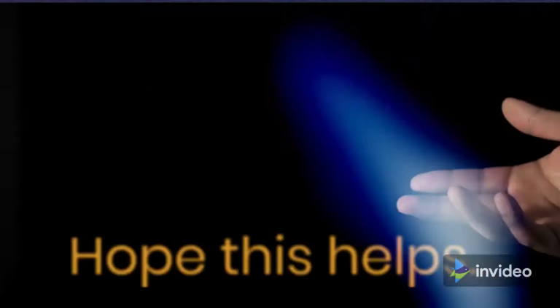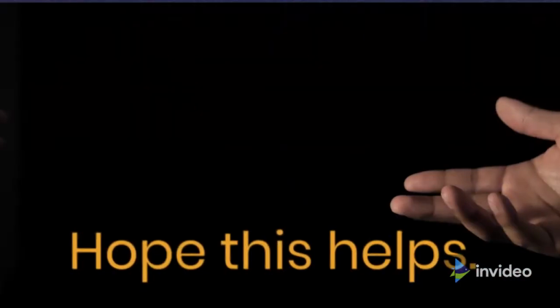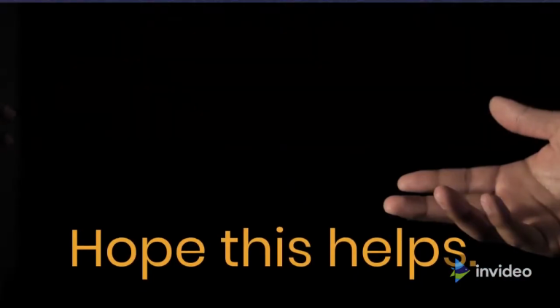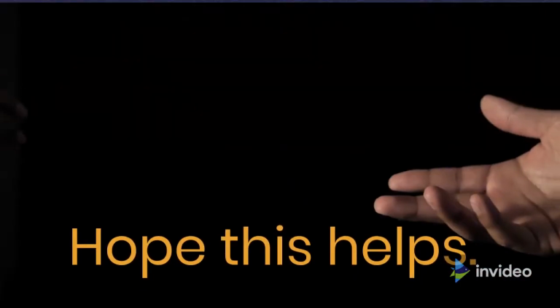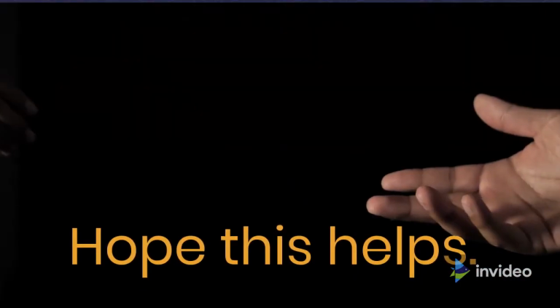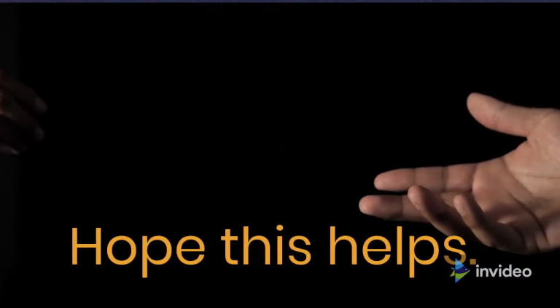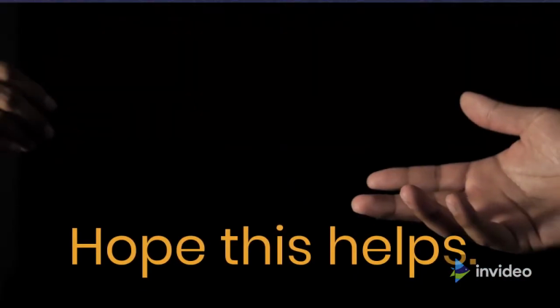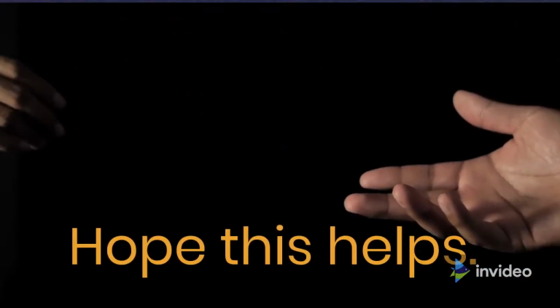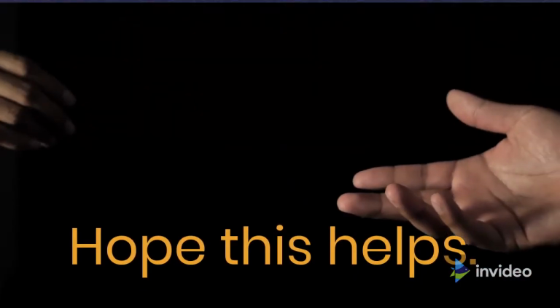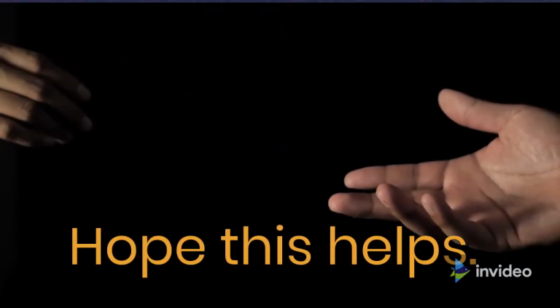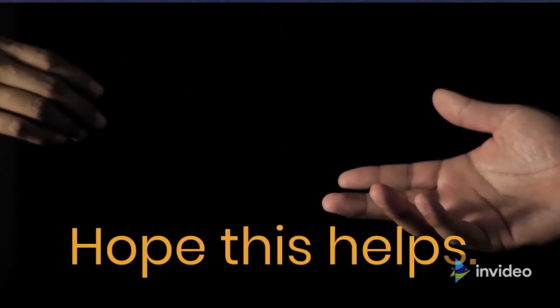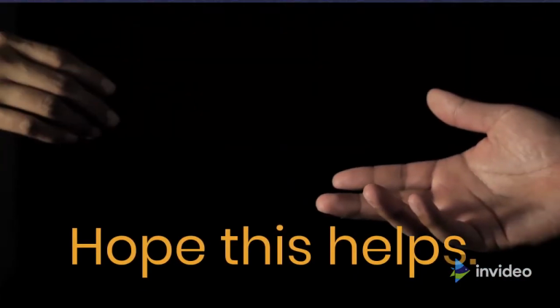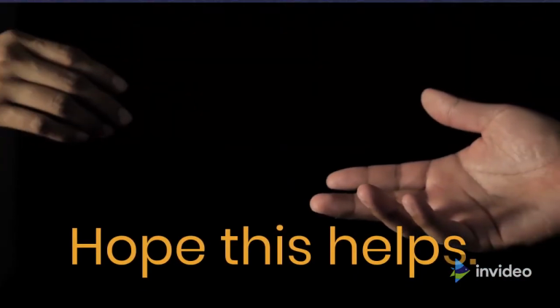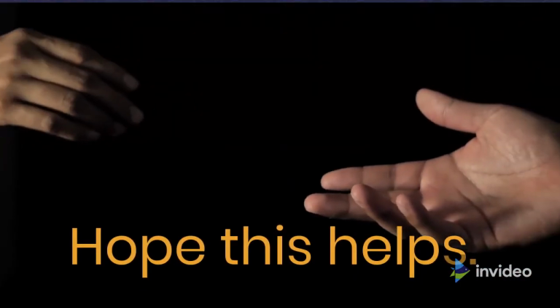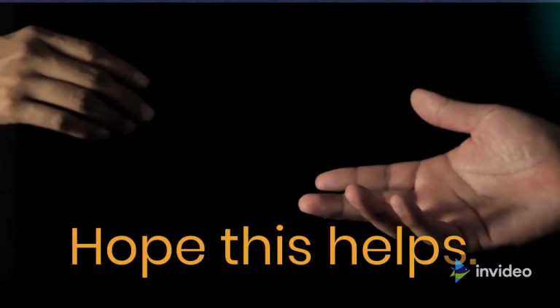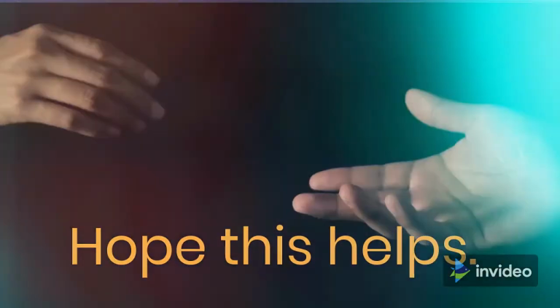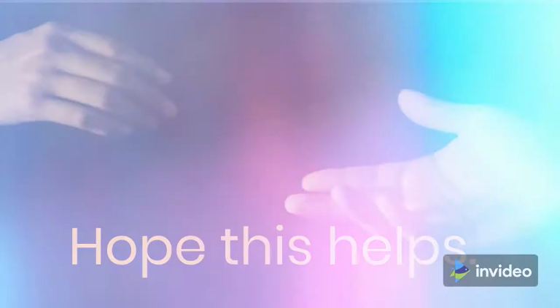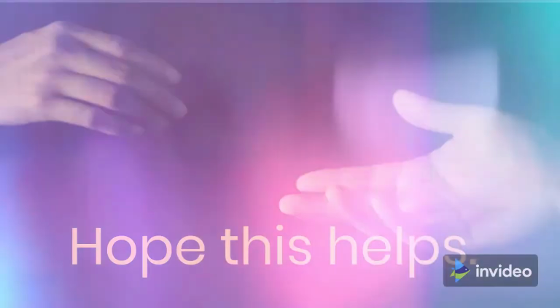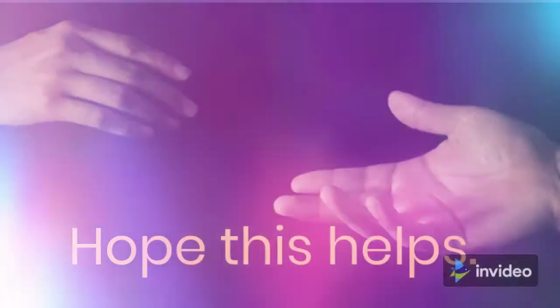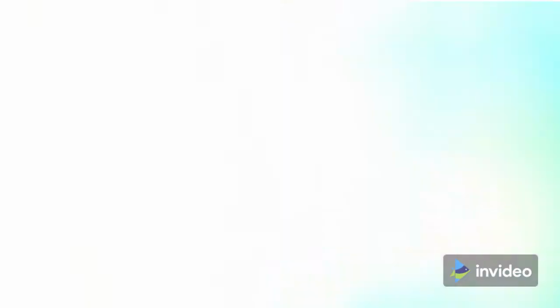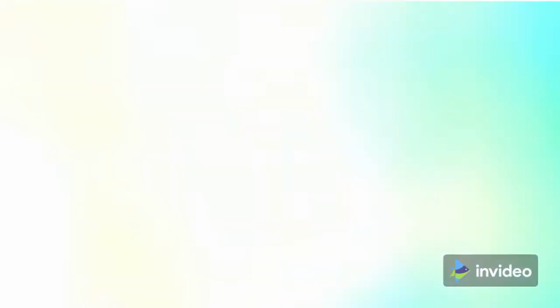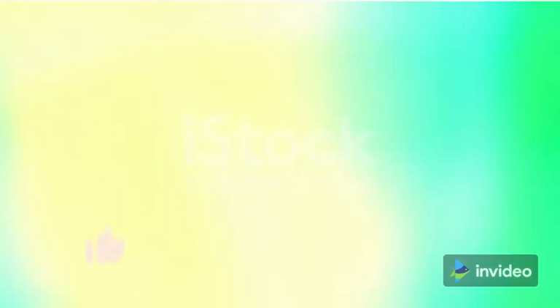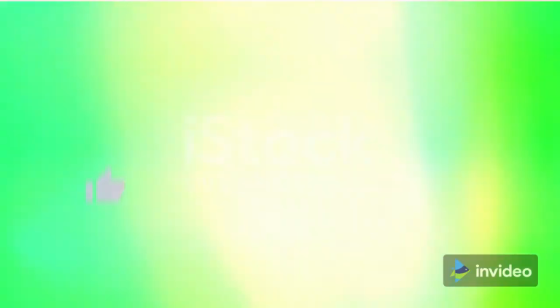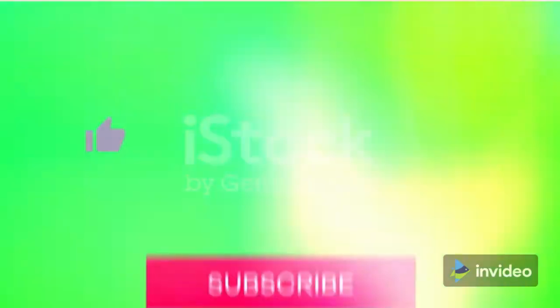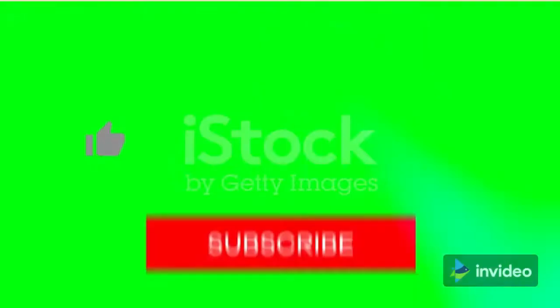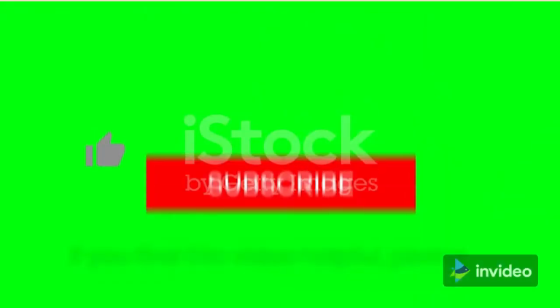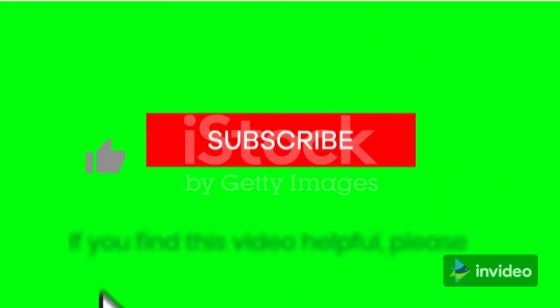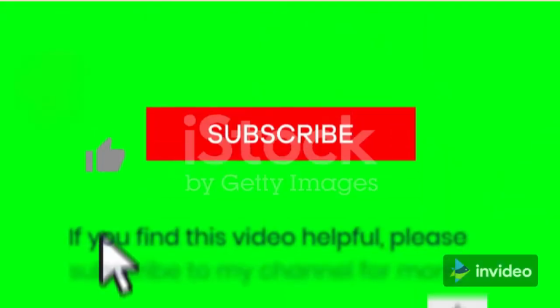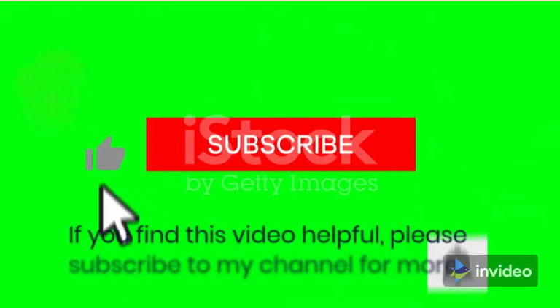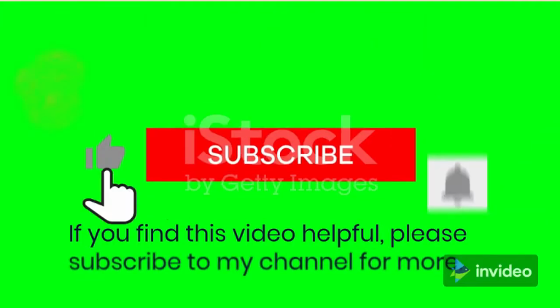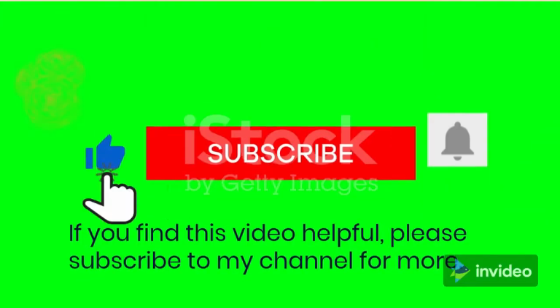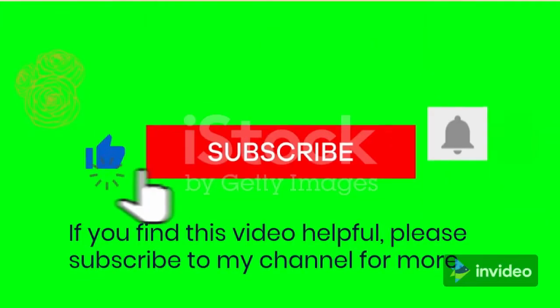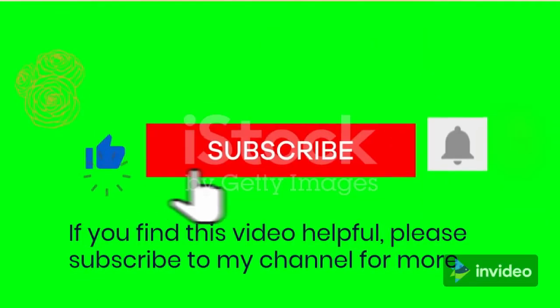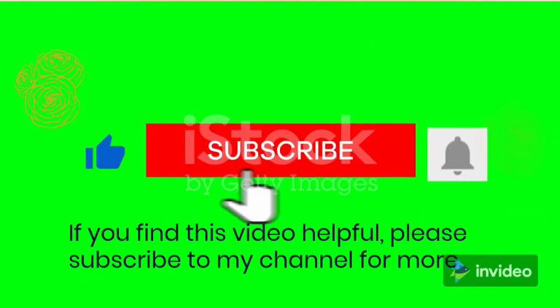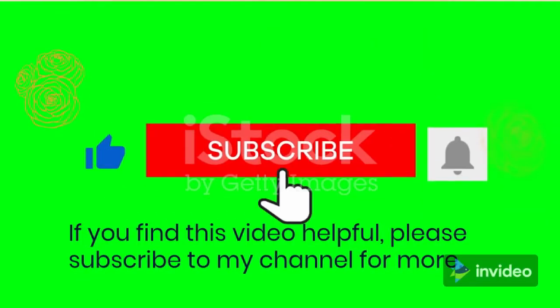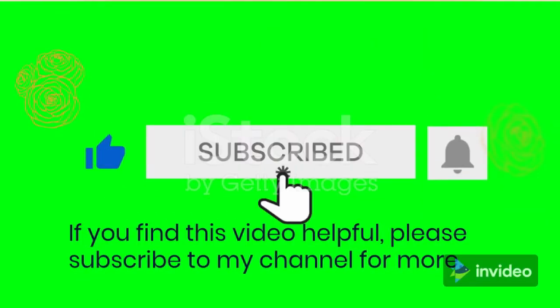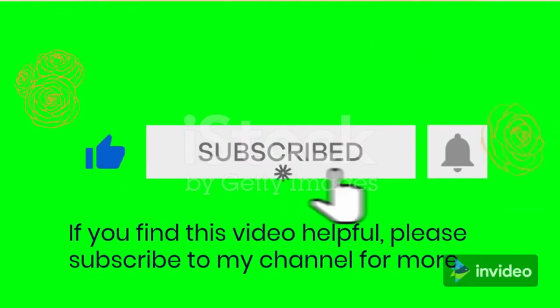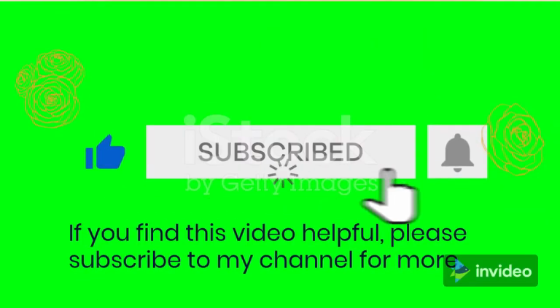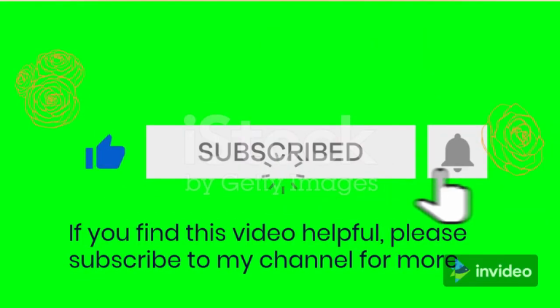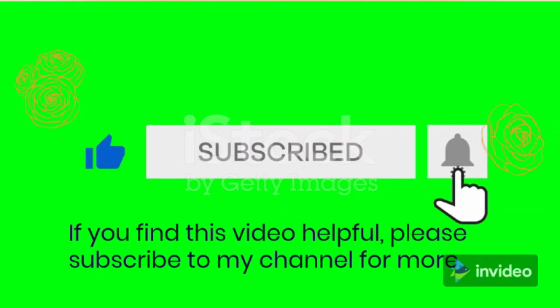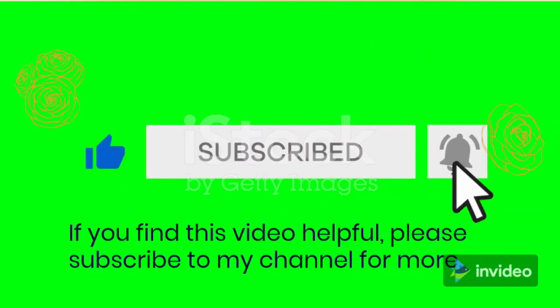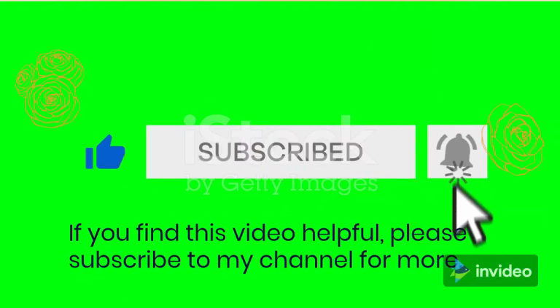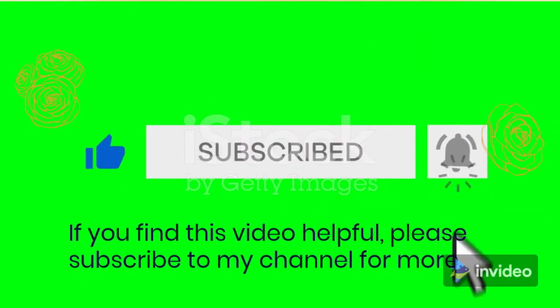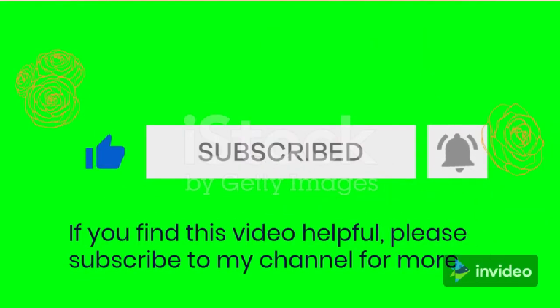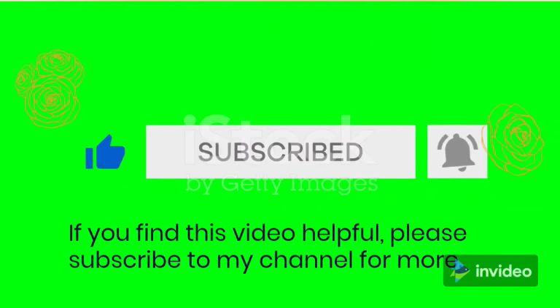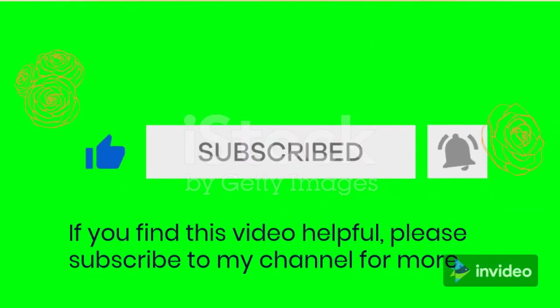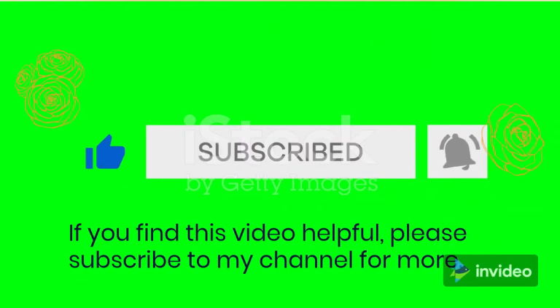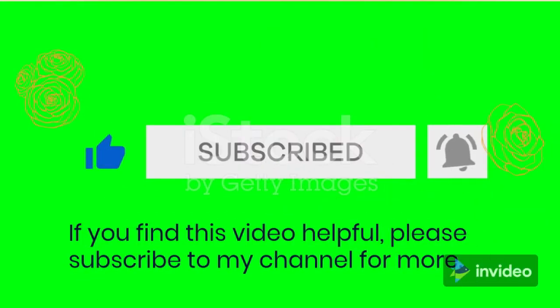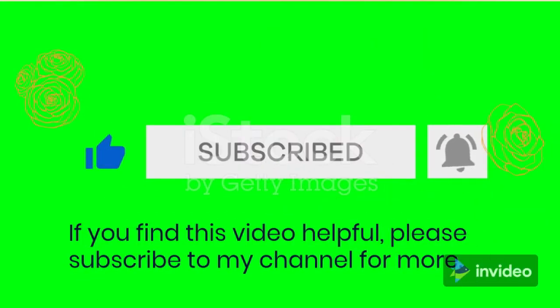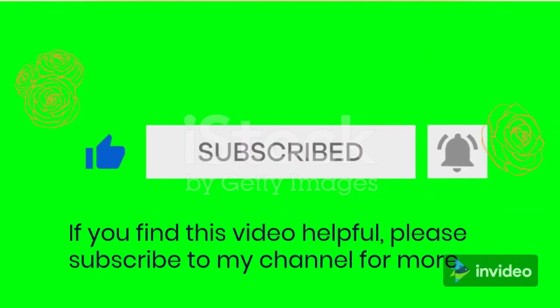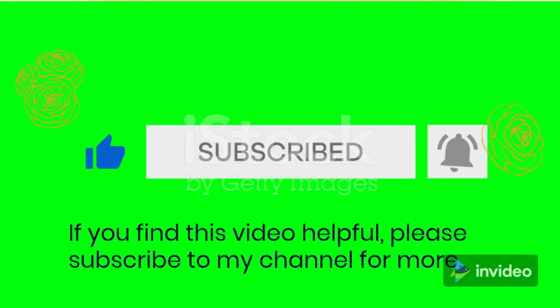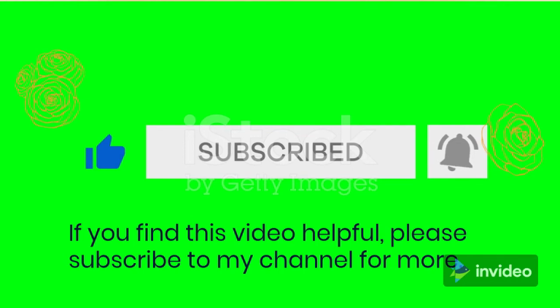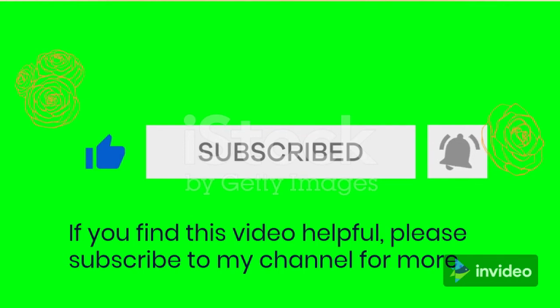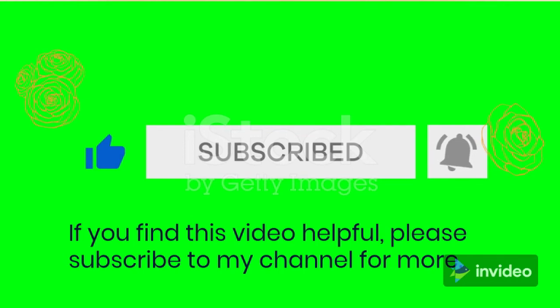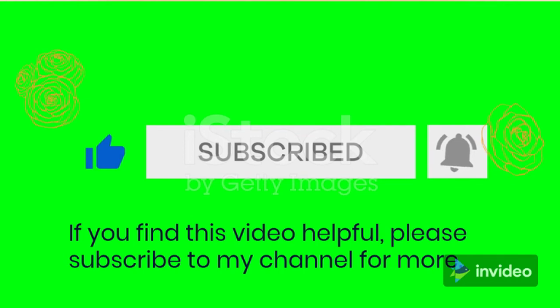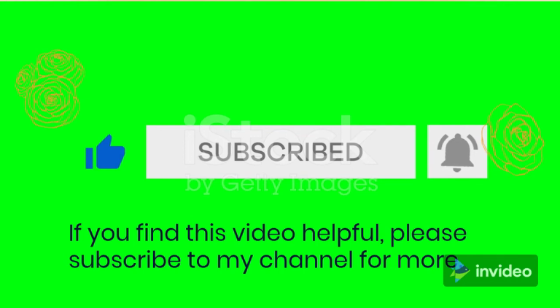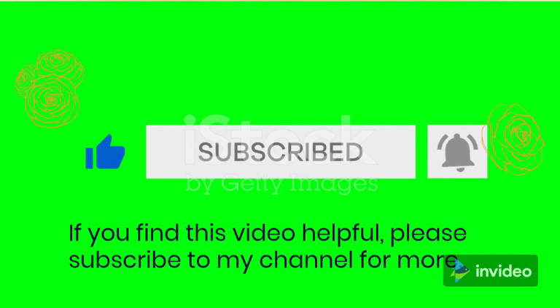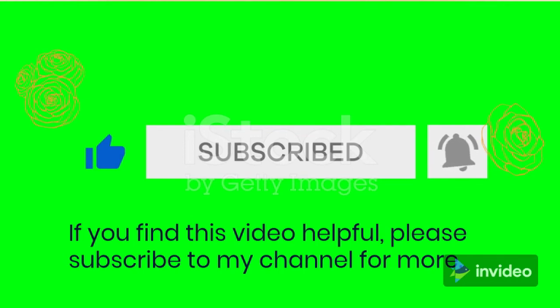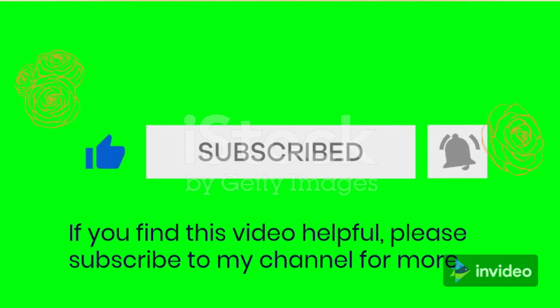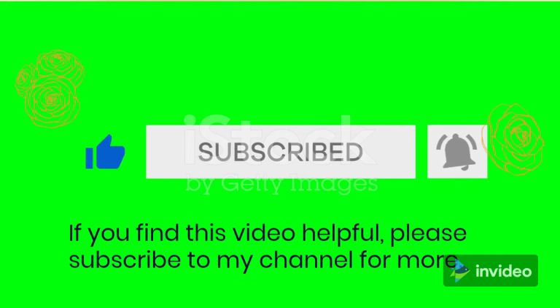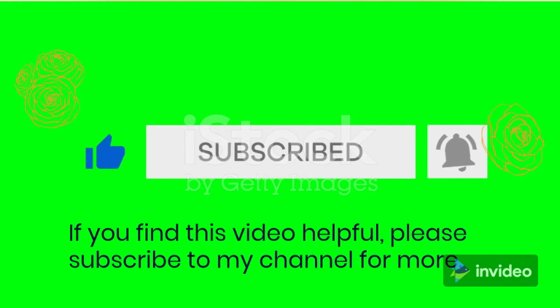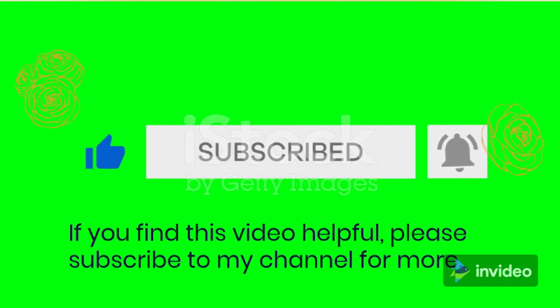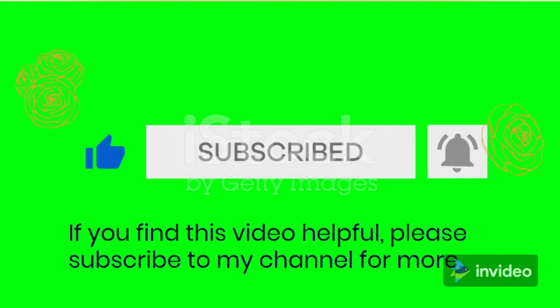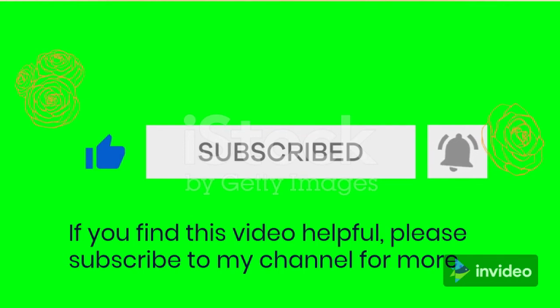Hope this helps. If you find this video helpful, please subscribe to my channel for more.